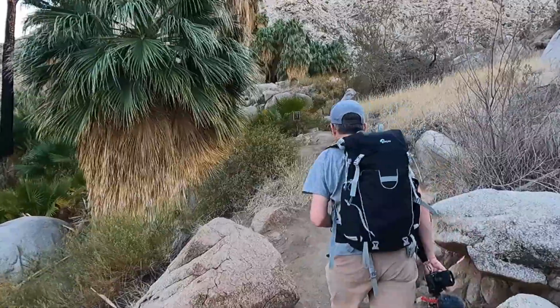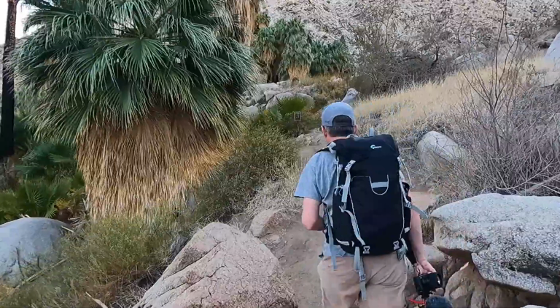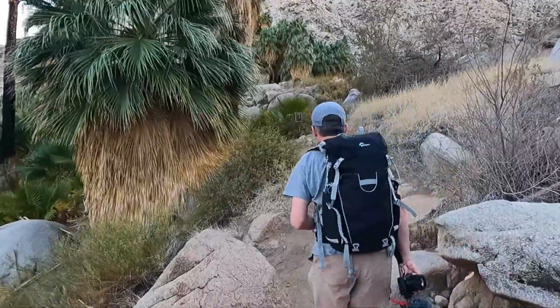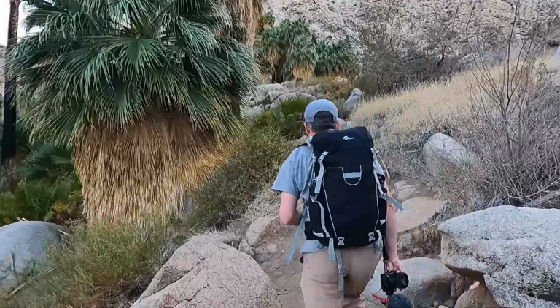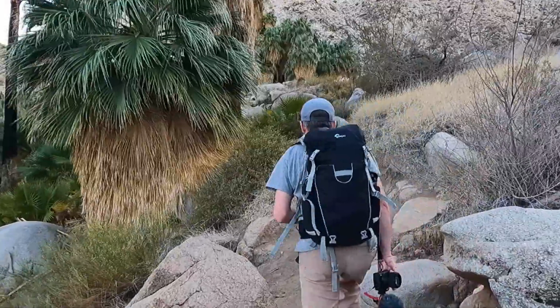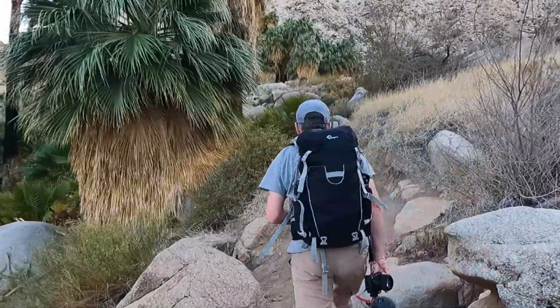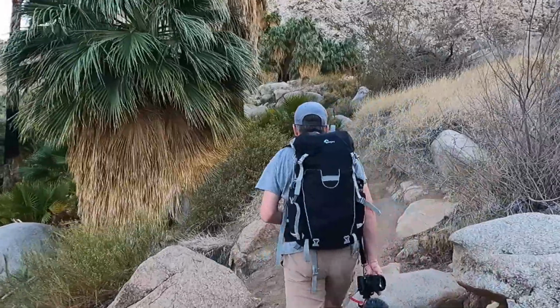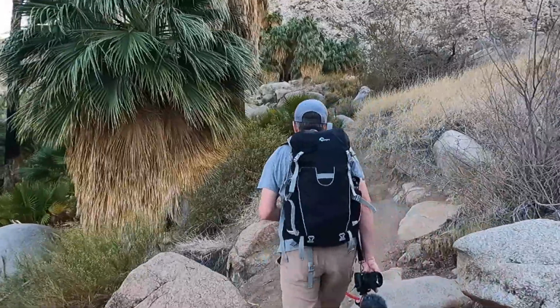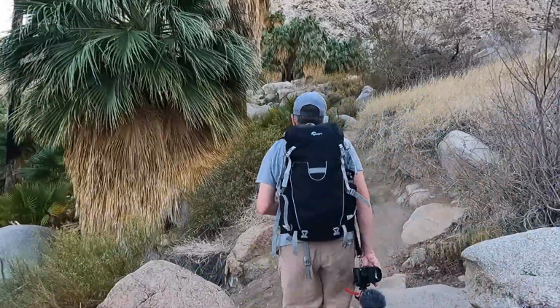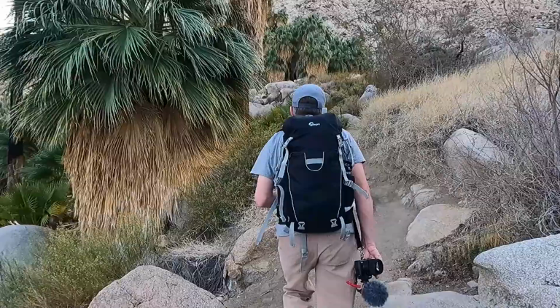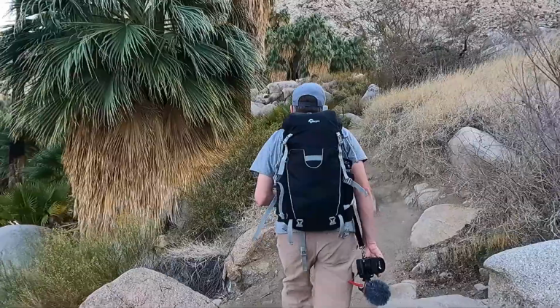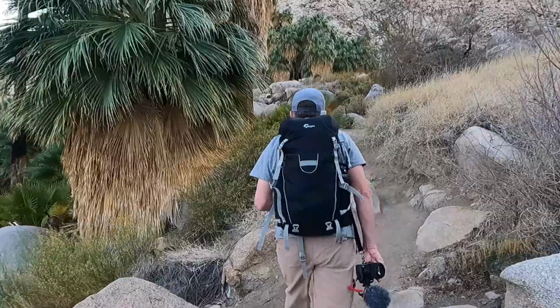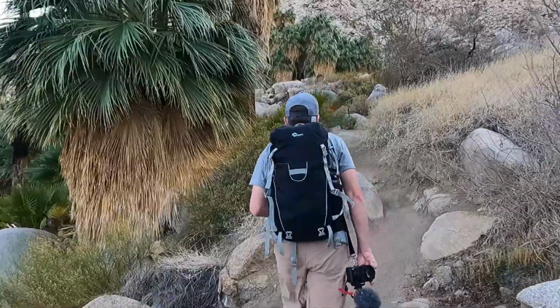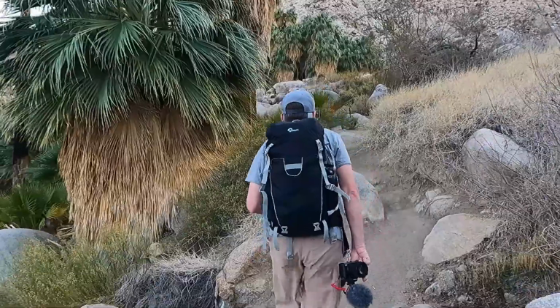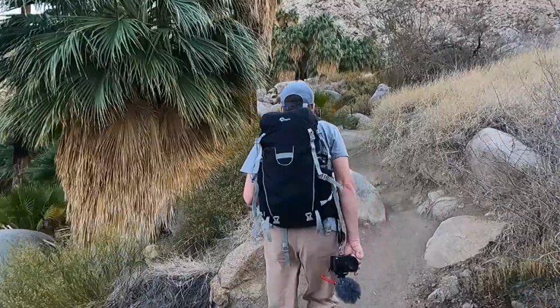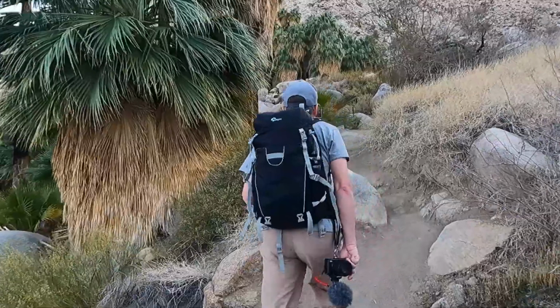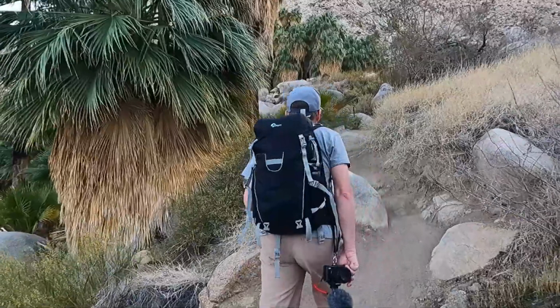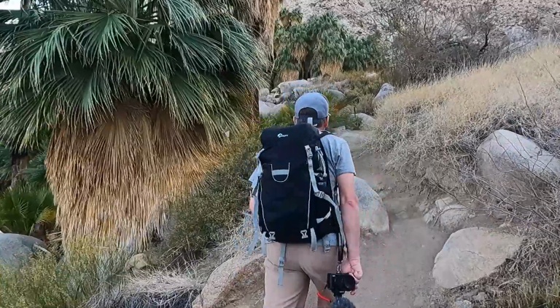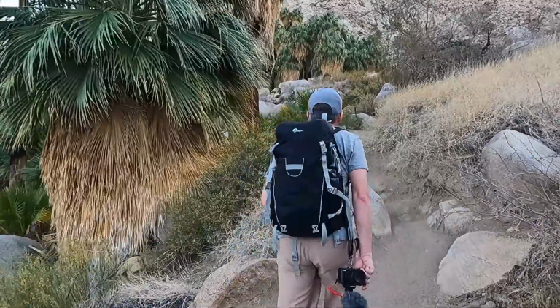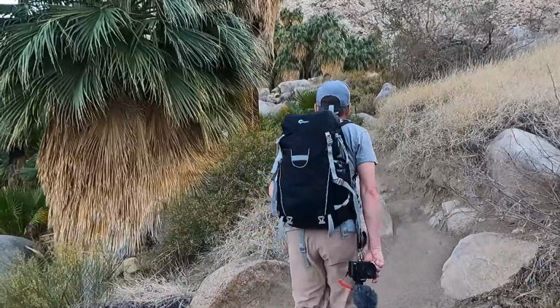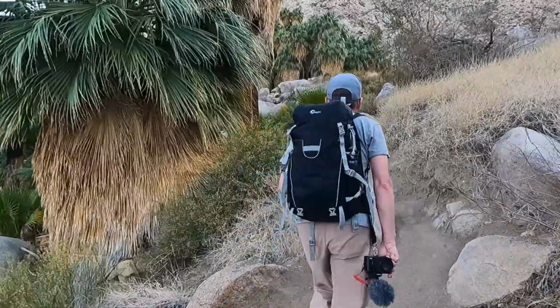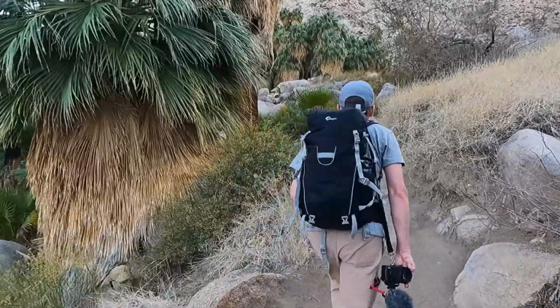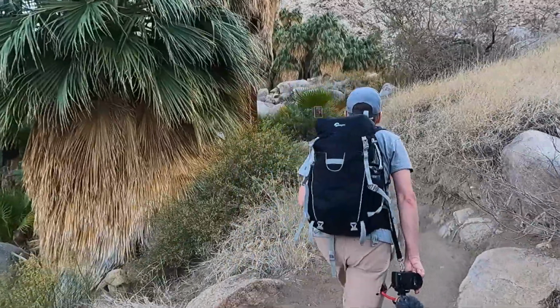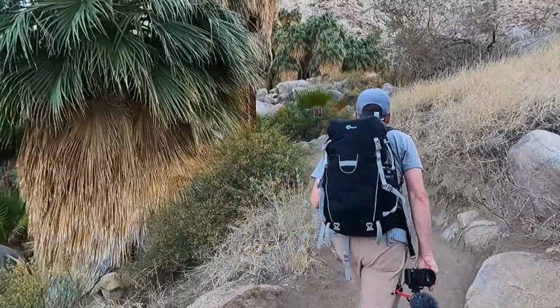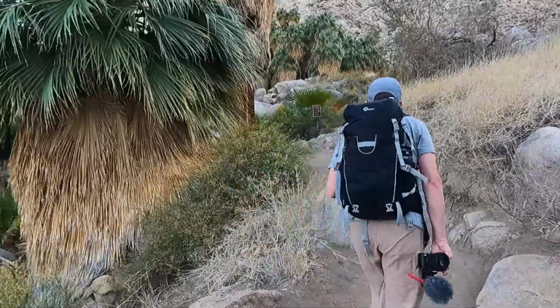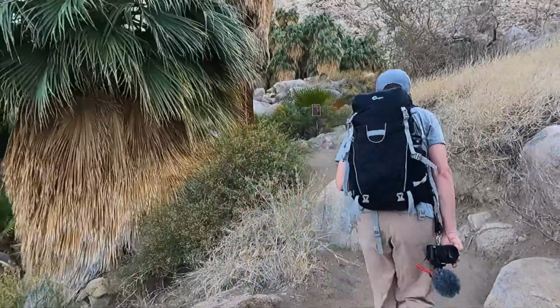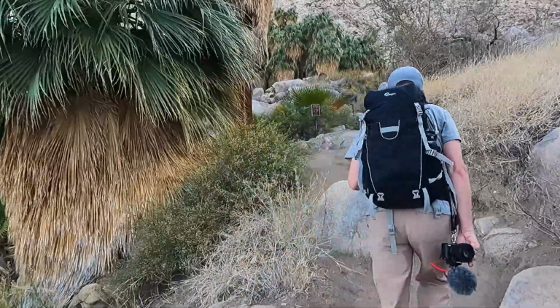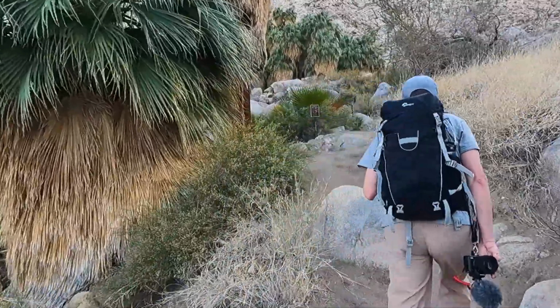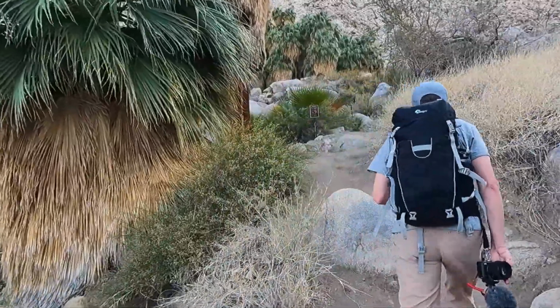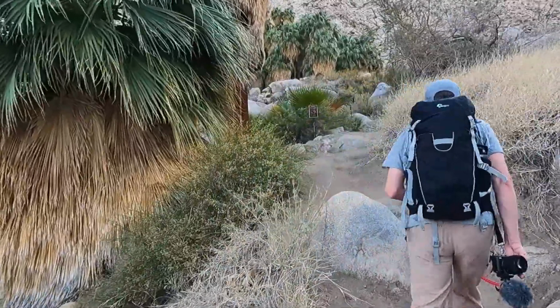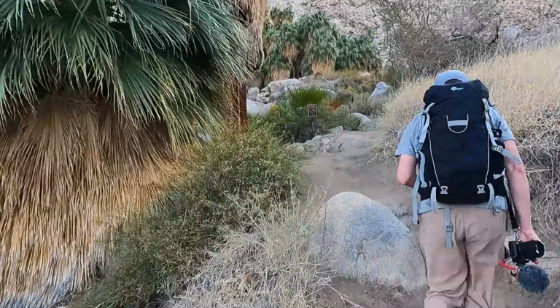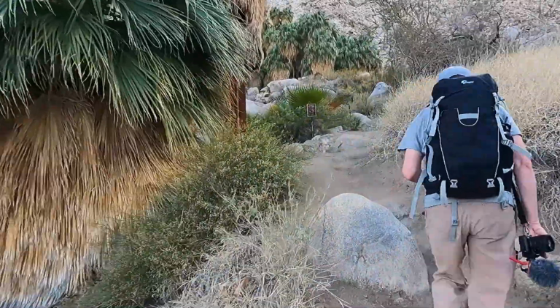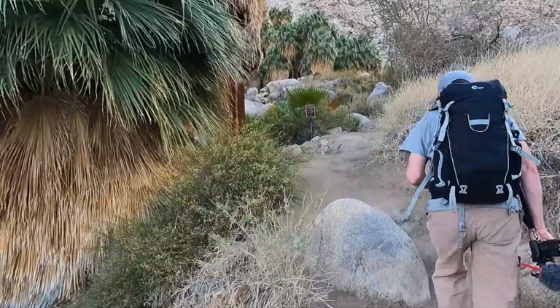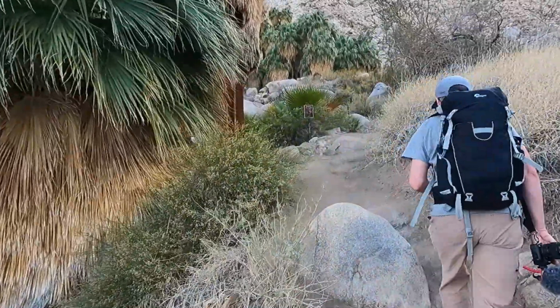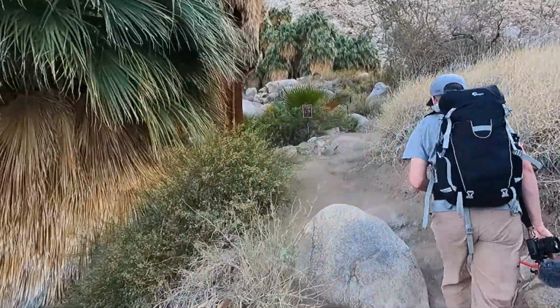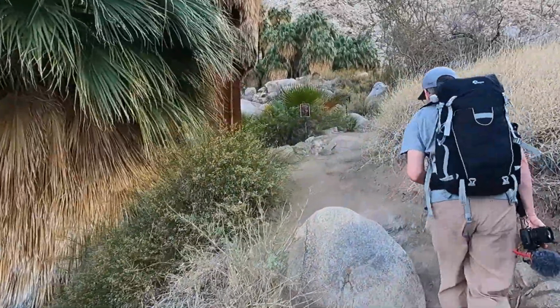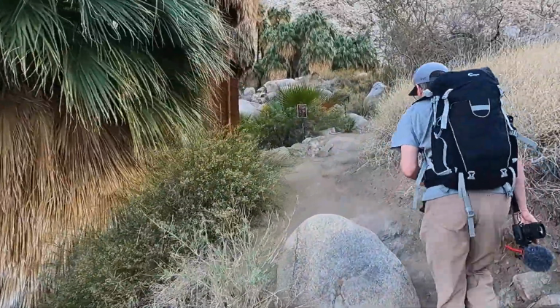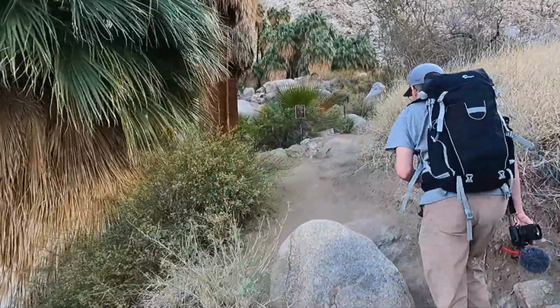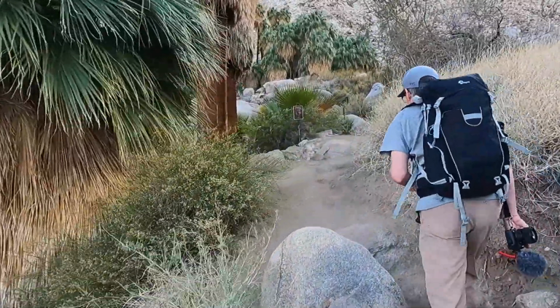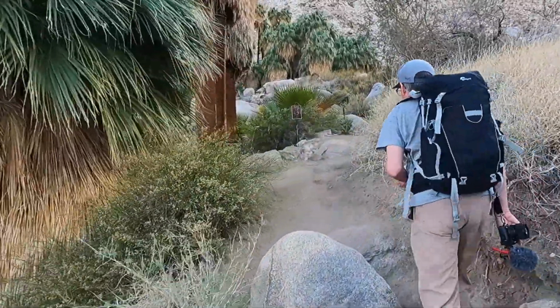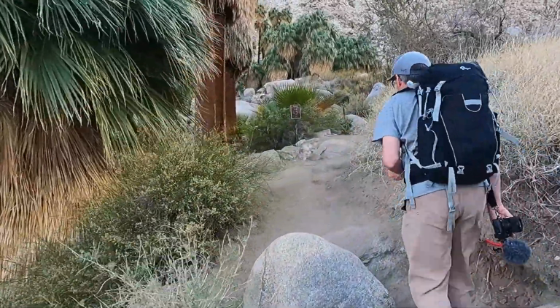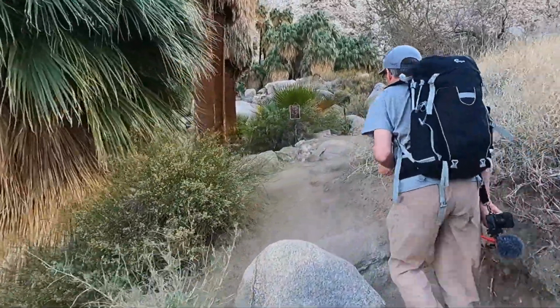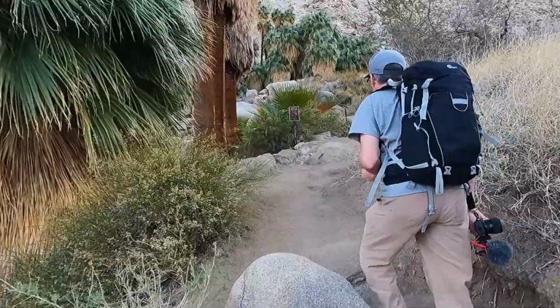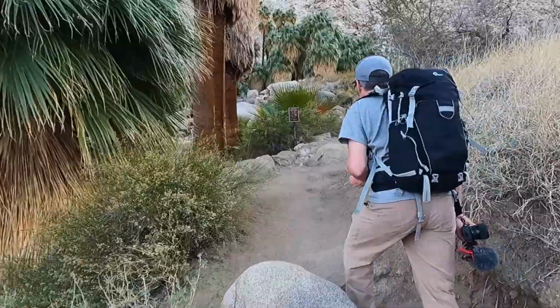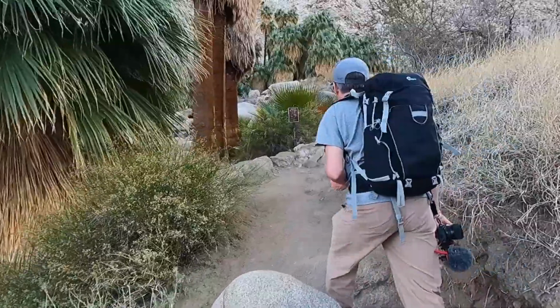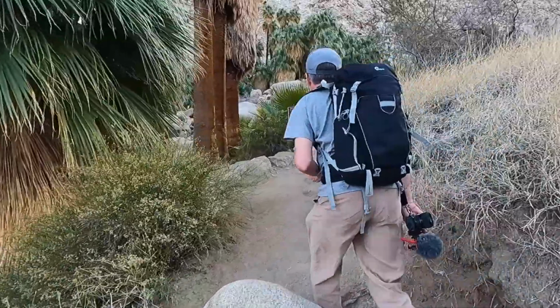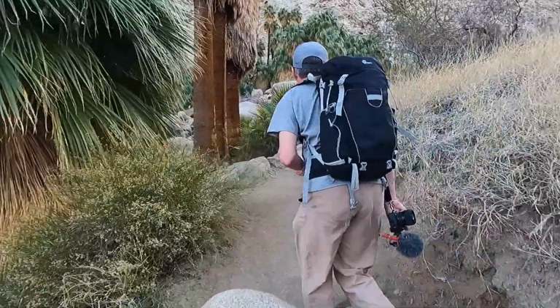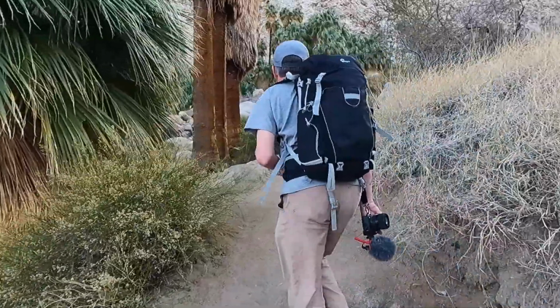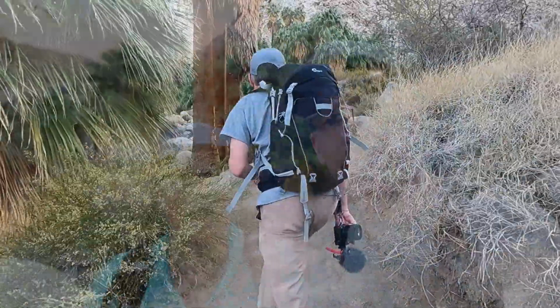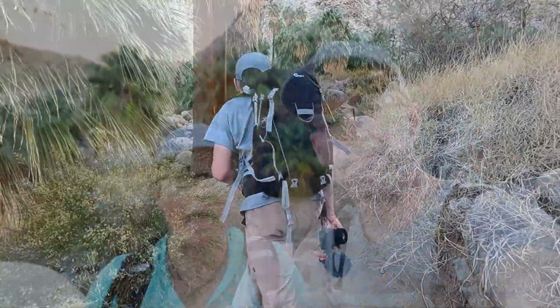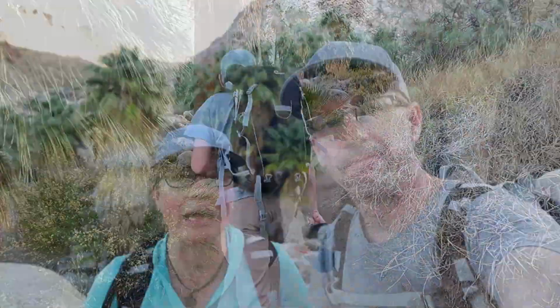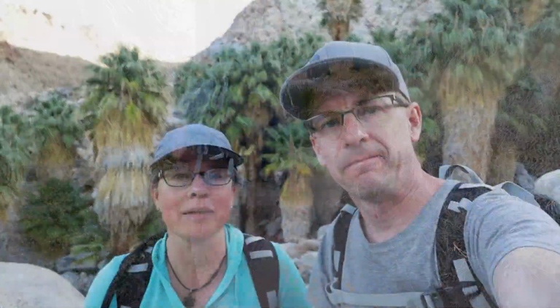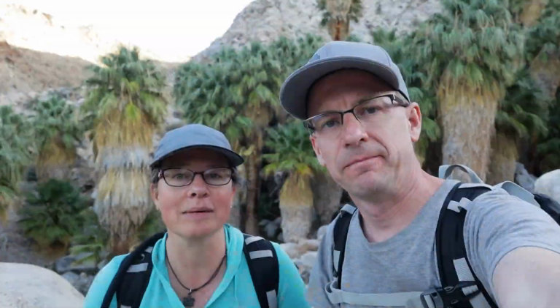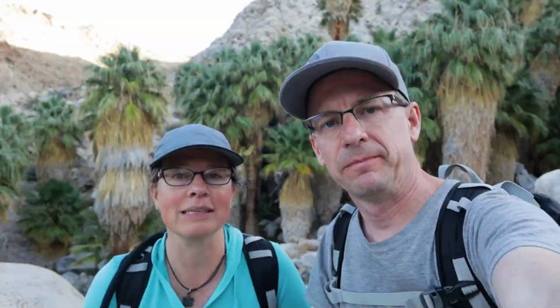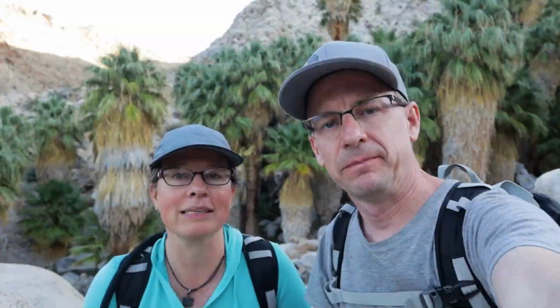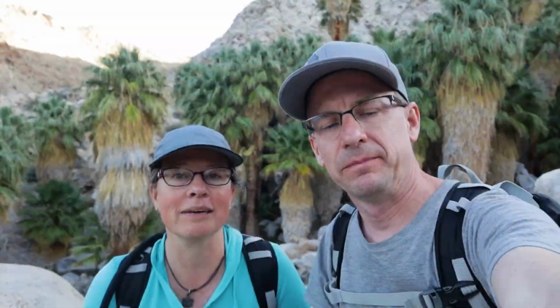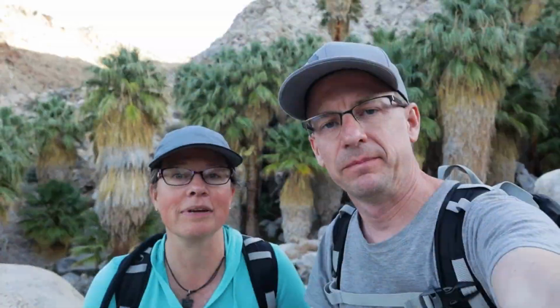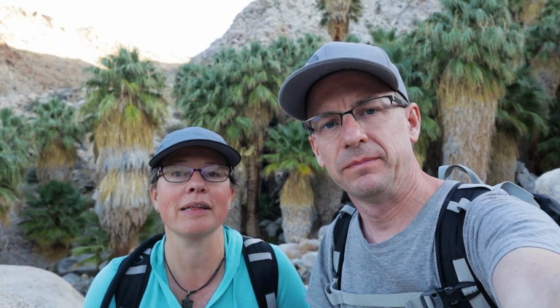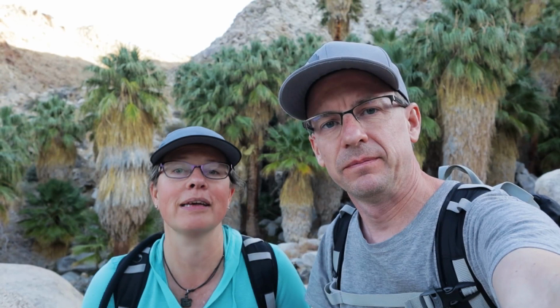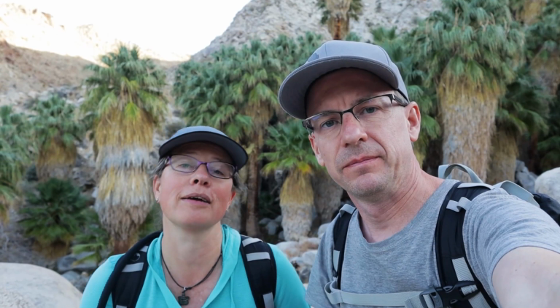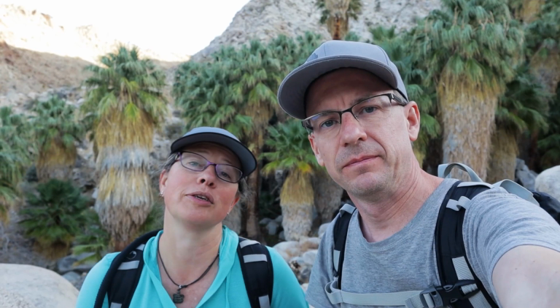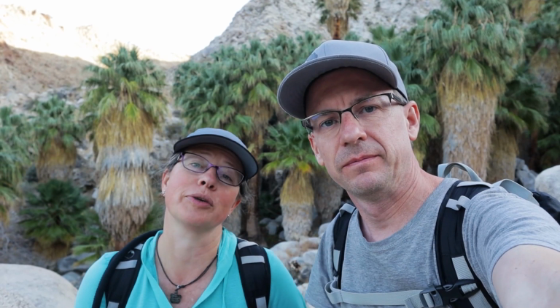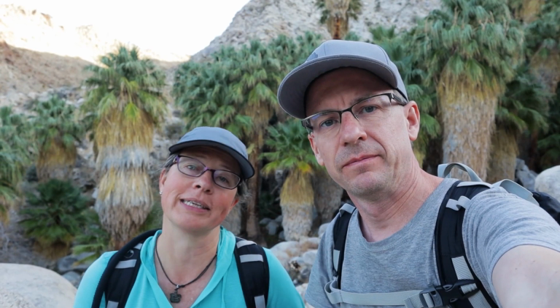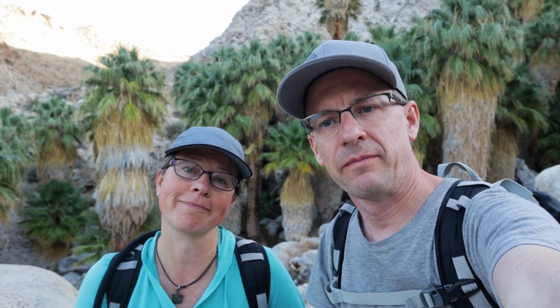We made it to the oasis. It took us about an hour even though we were taking video along the way, and it was definitely a good choice.